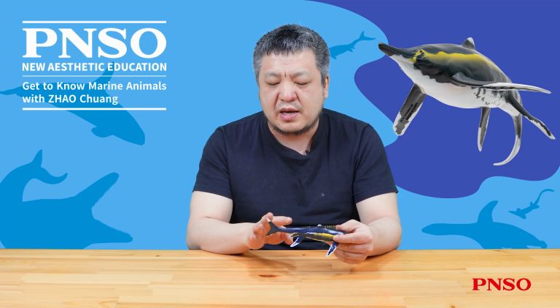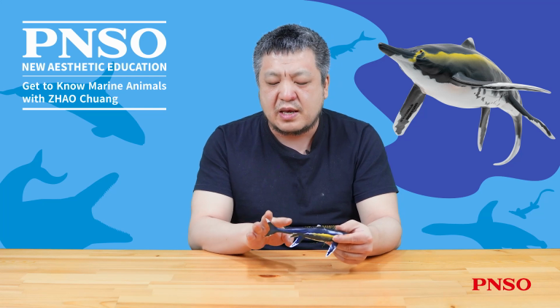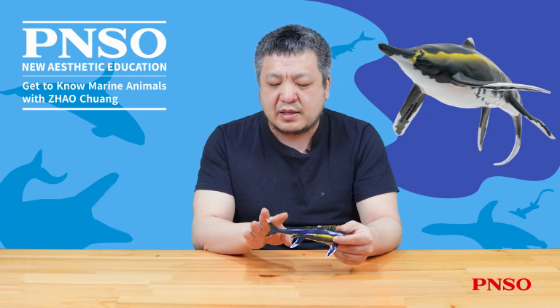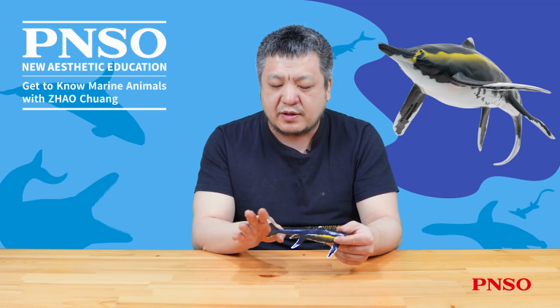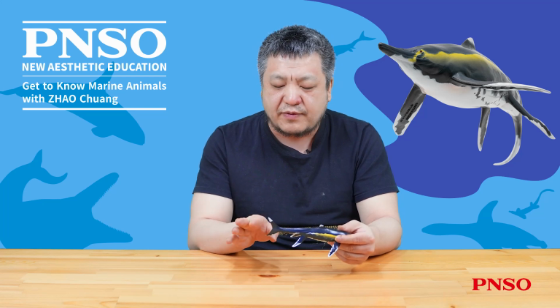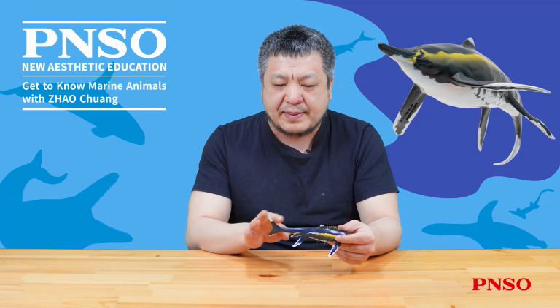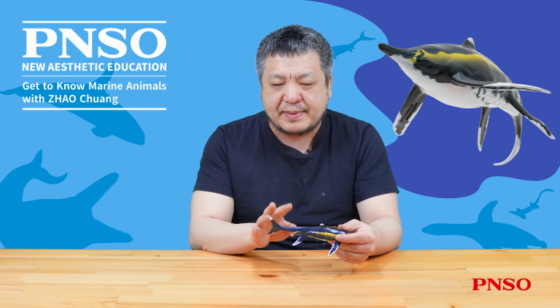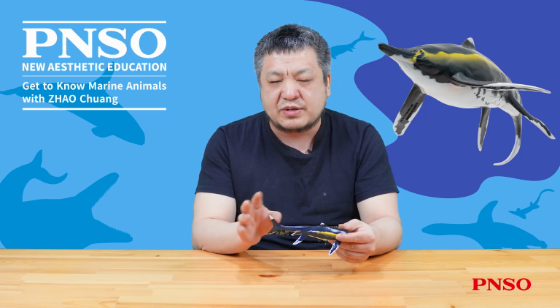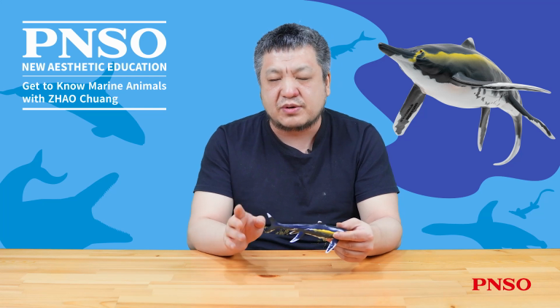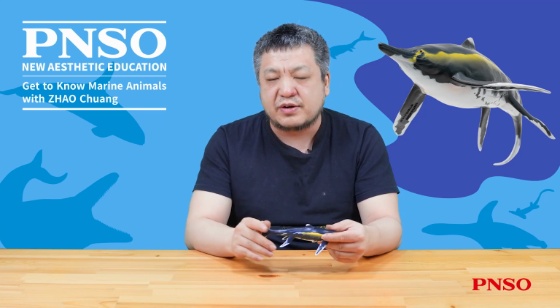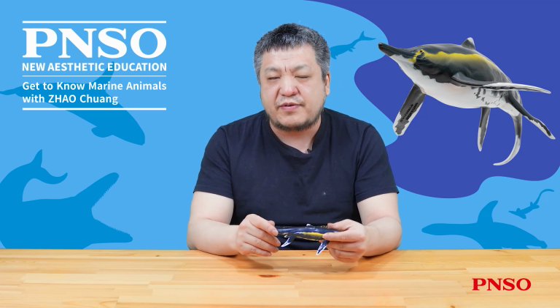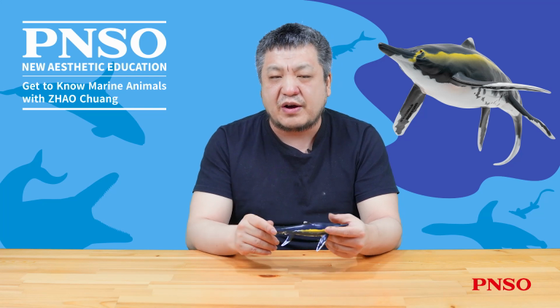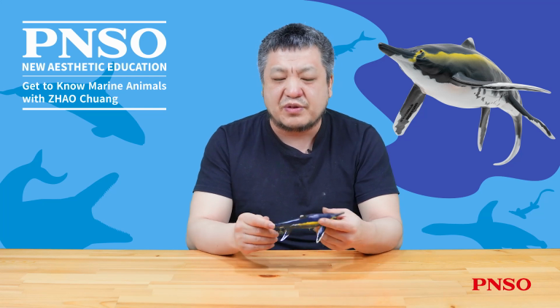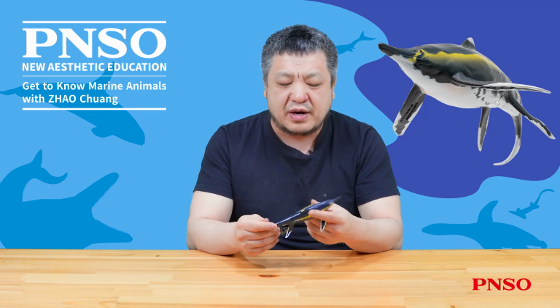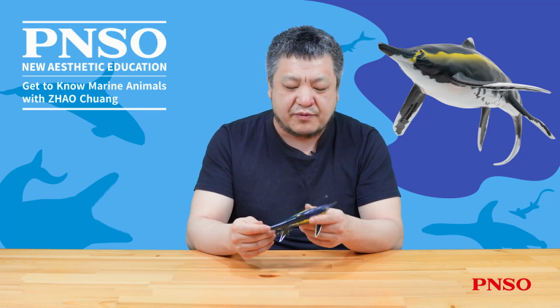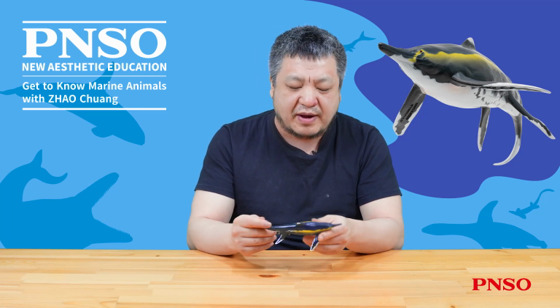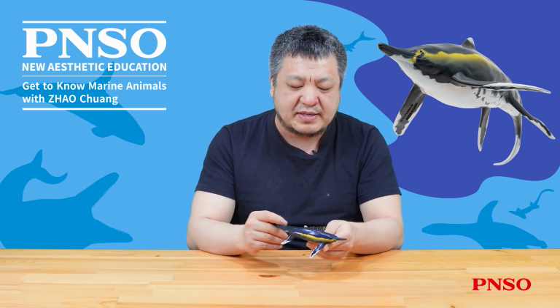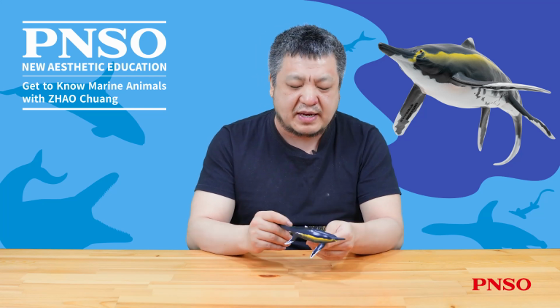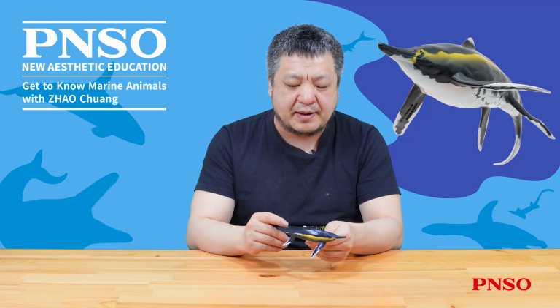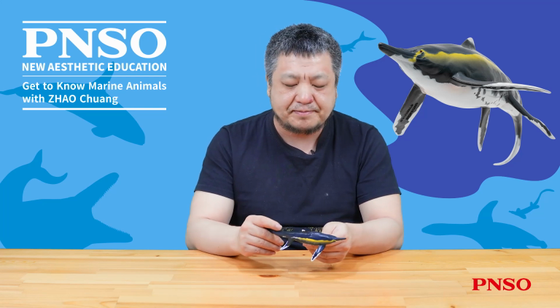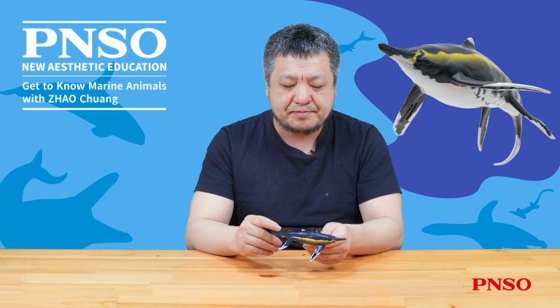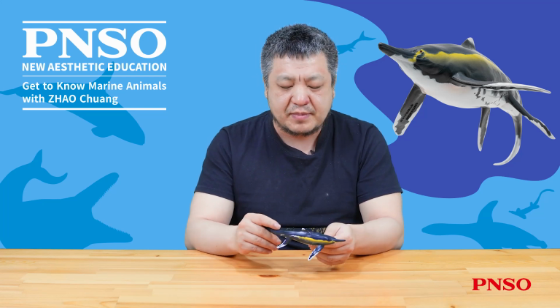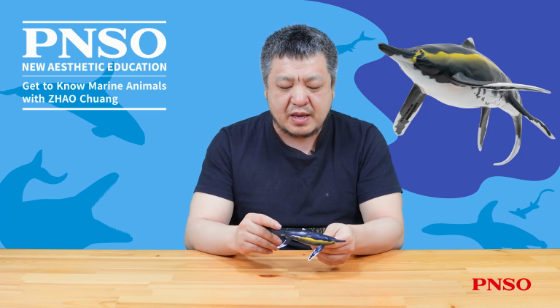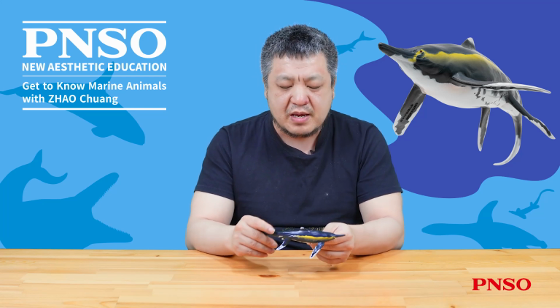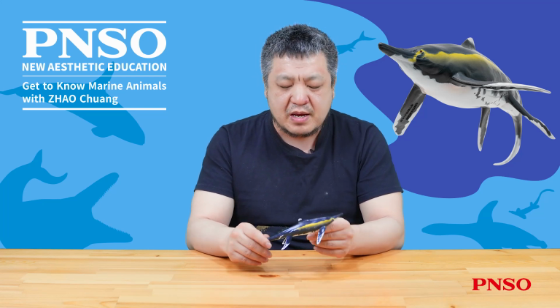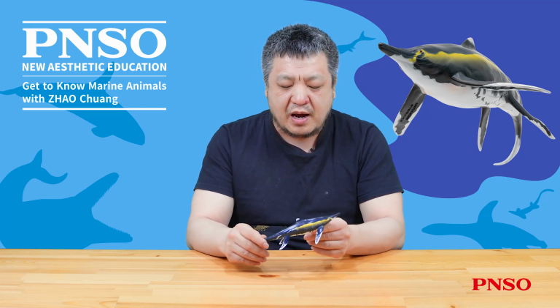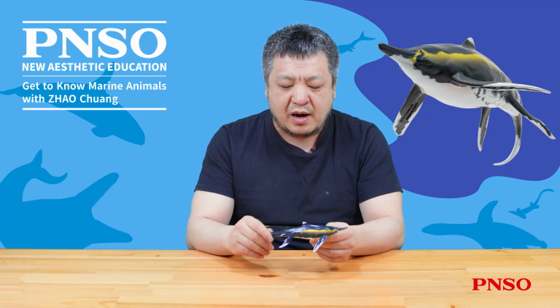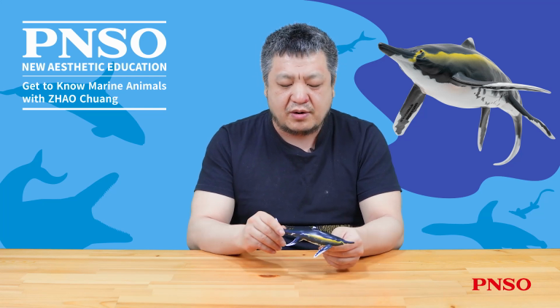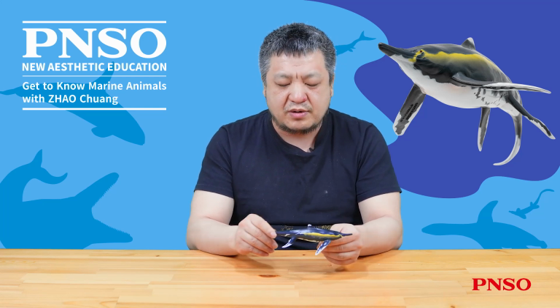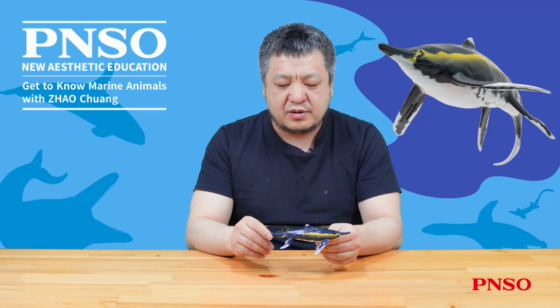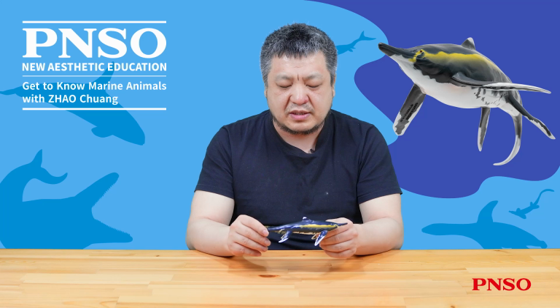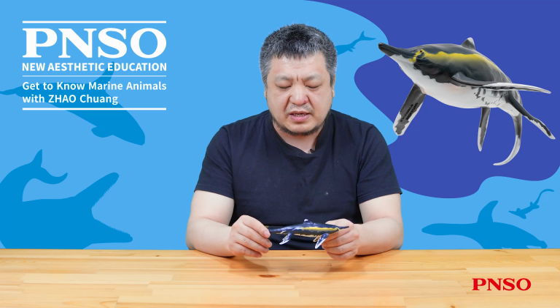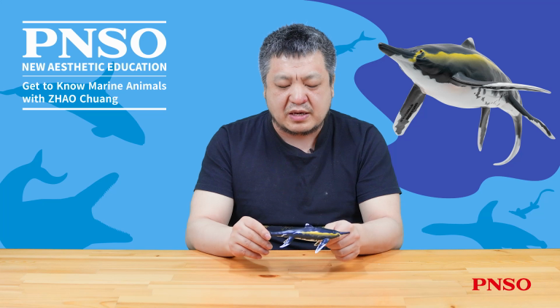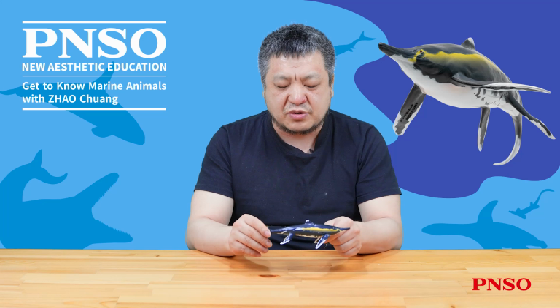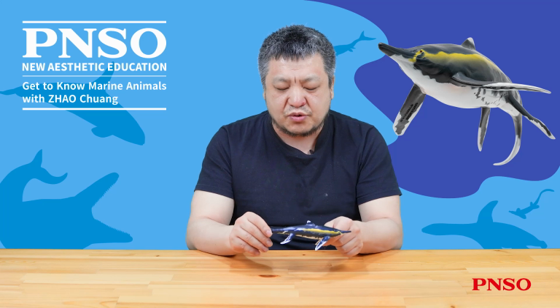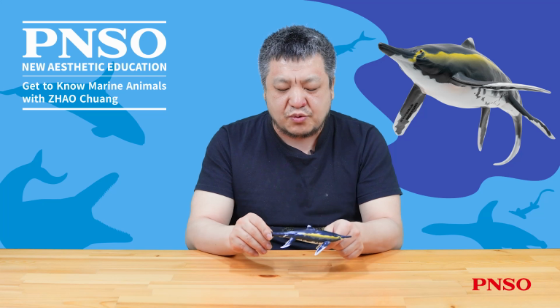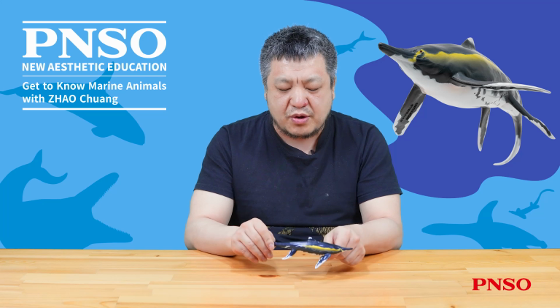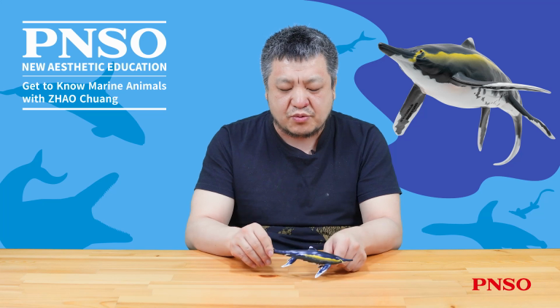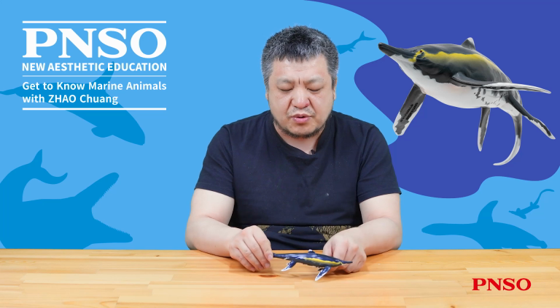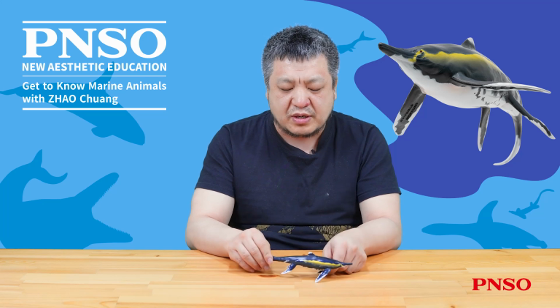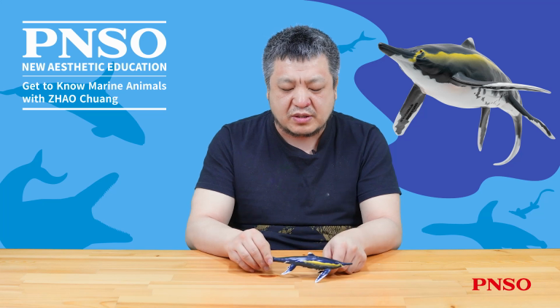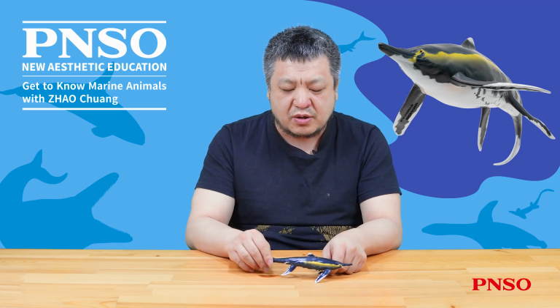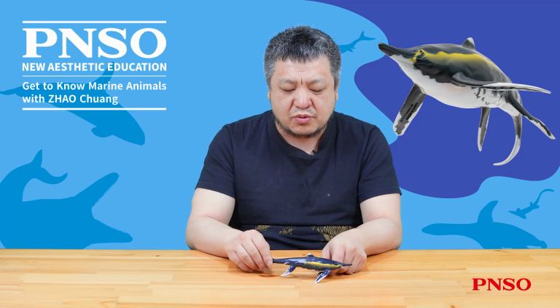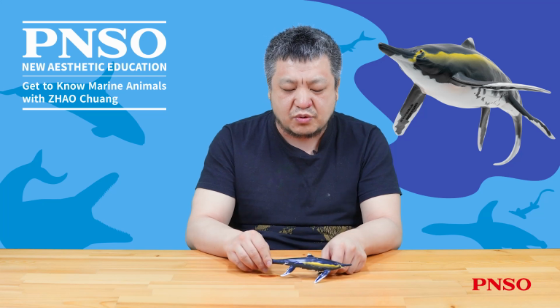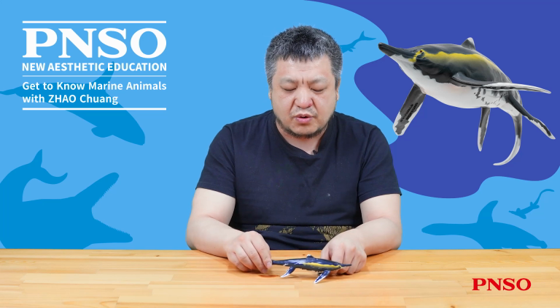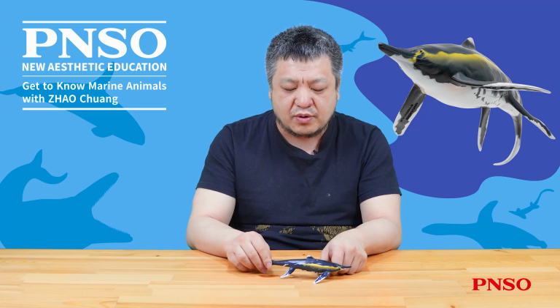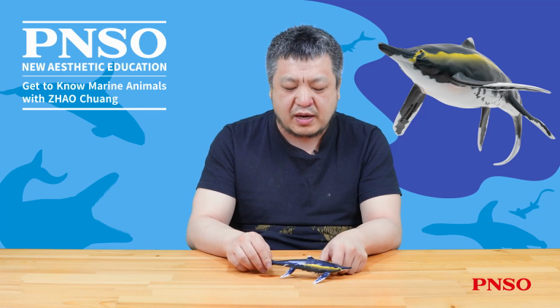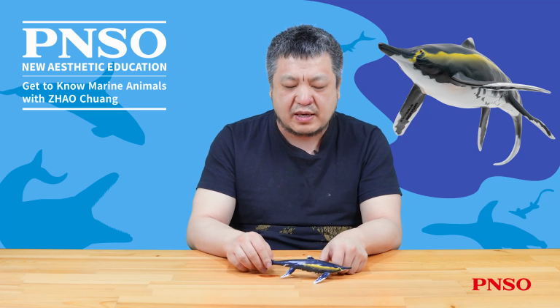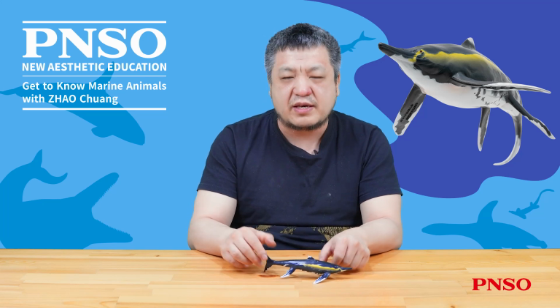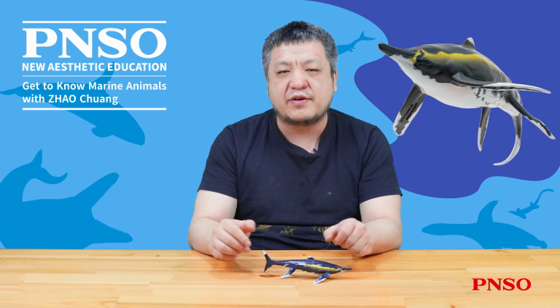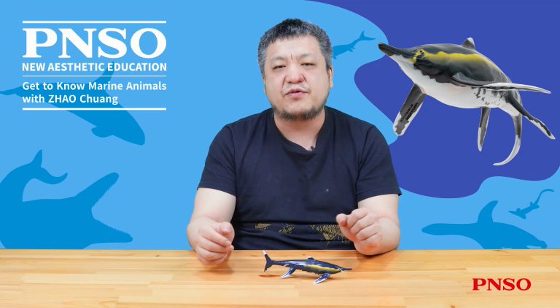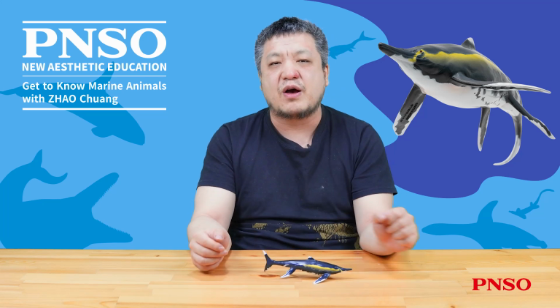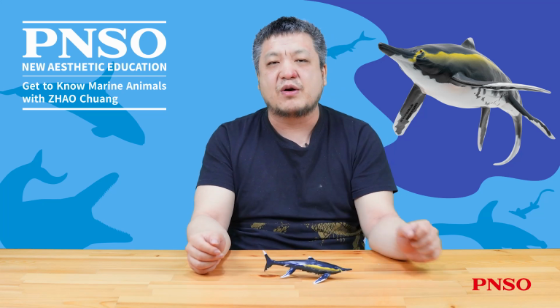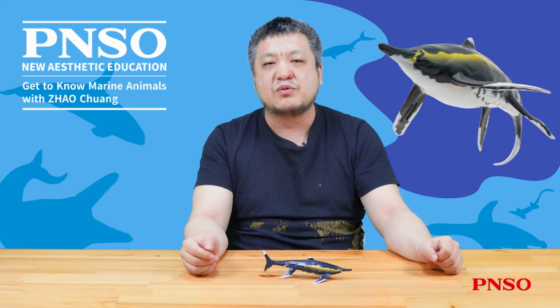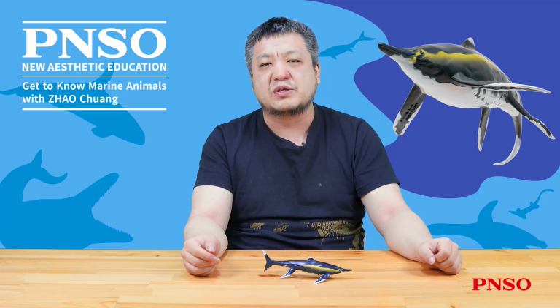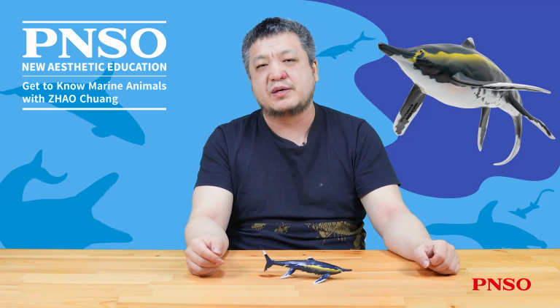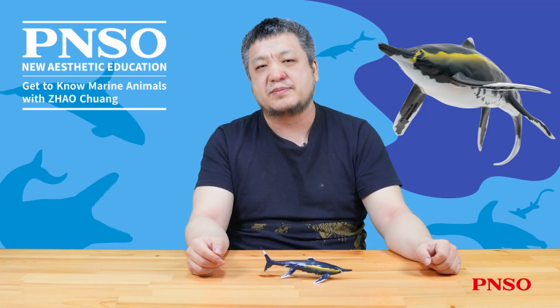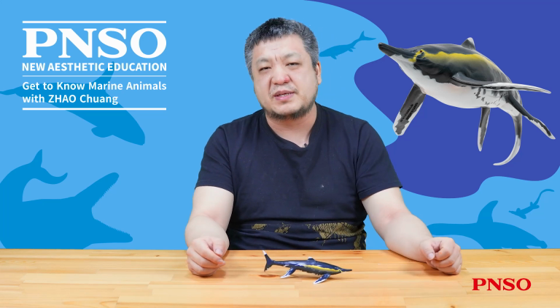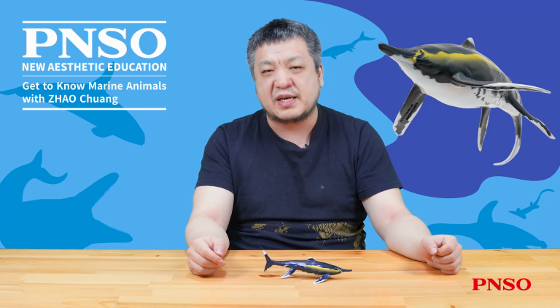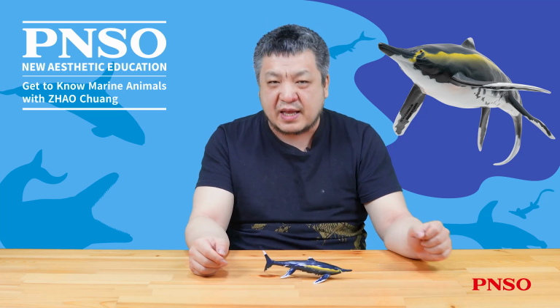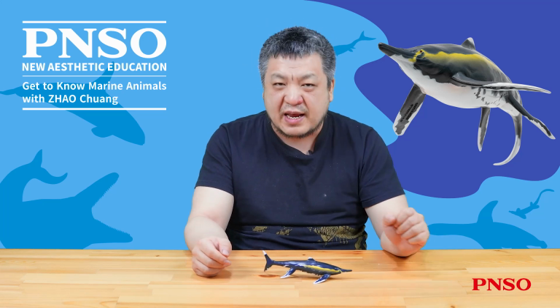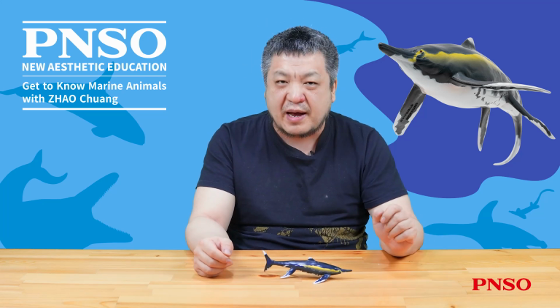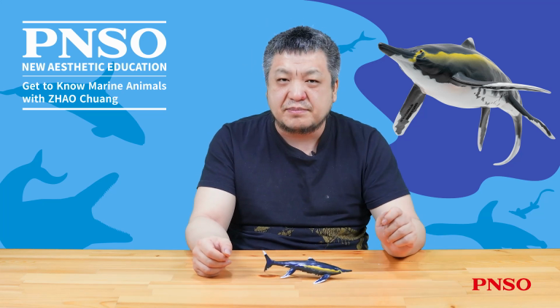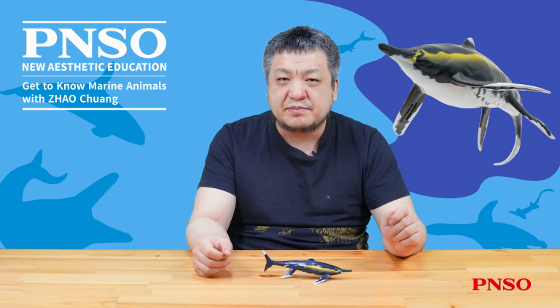The above concludes the reconstruction process of Yoran the Guizhou ichthyosaurus. Thank you all!